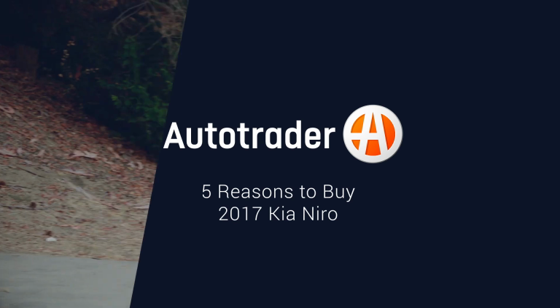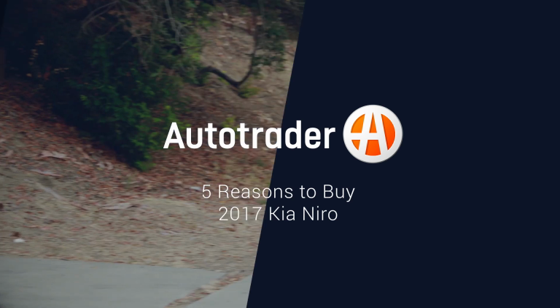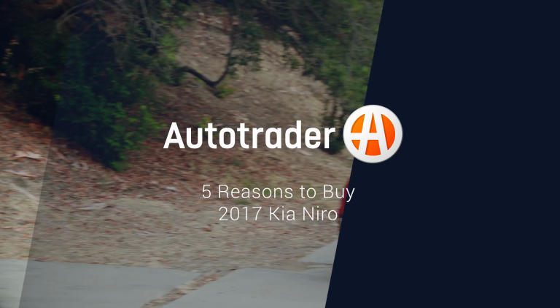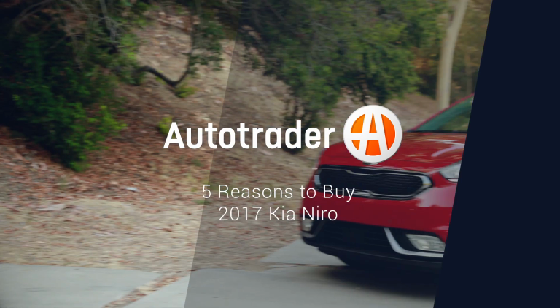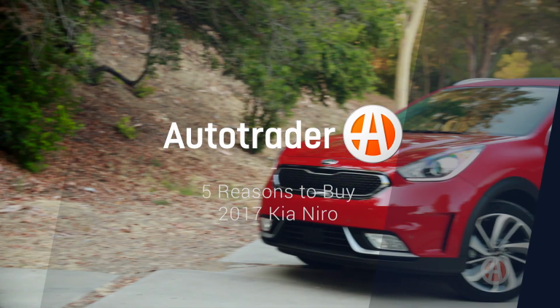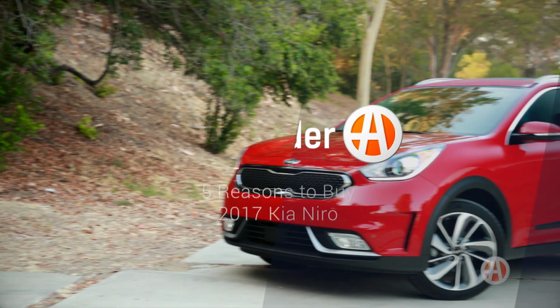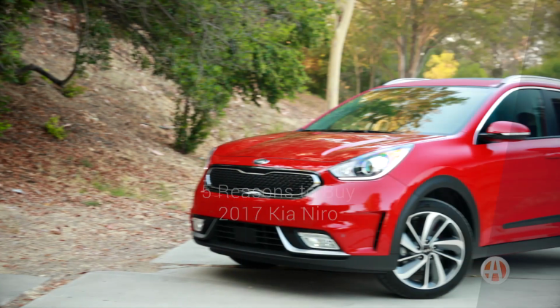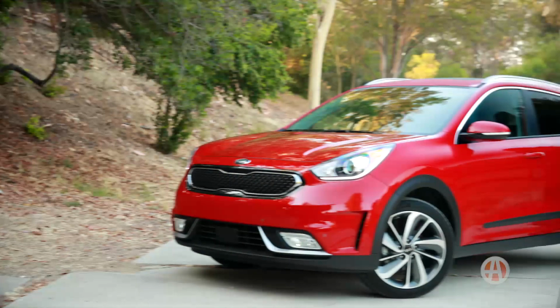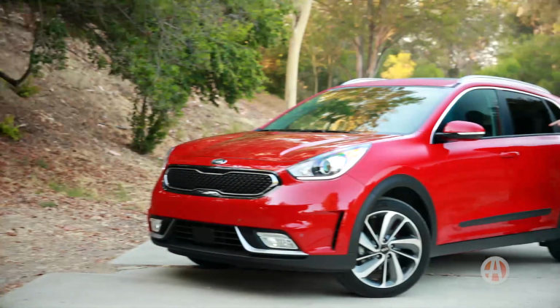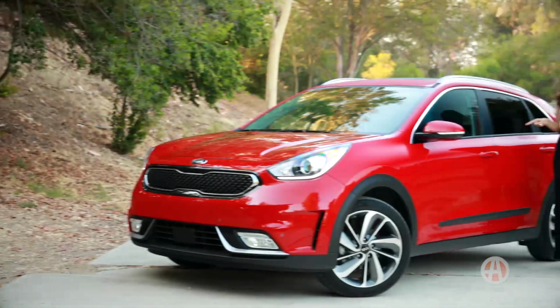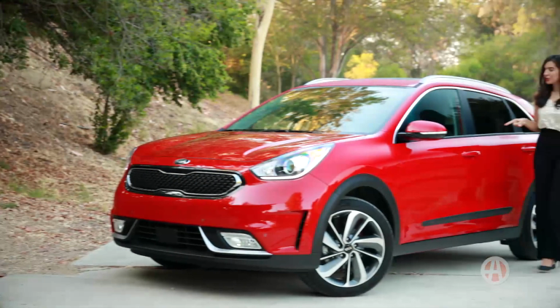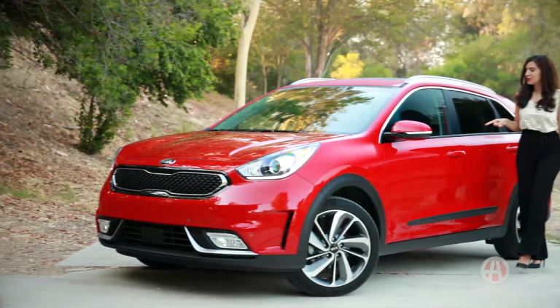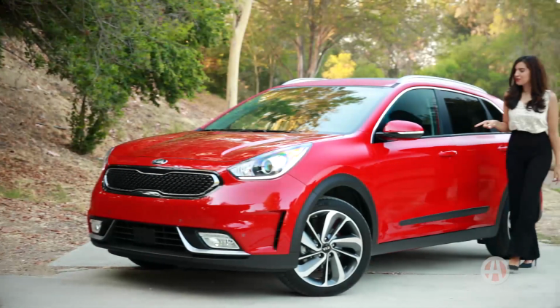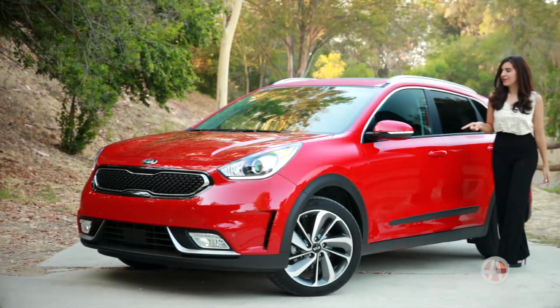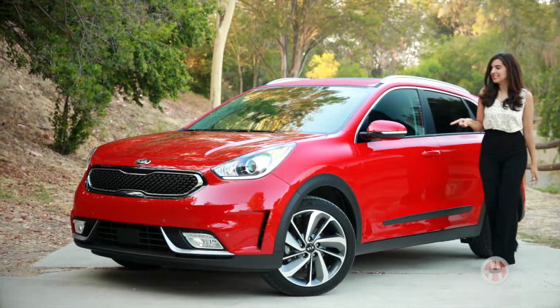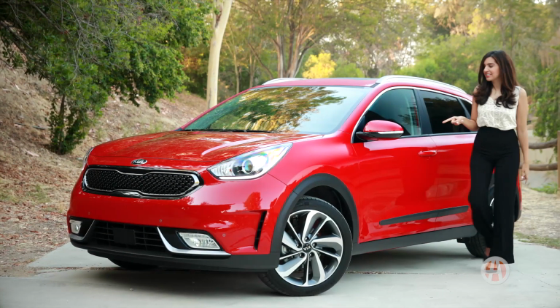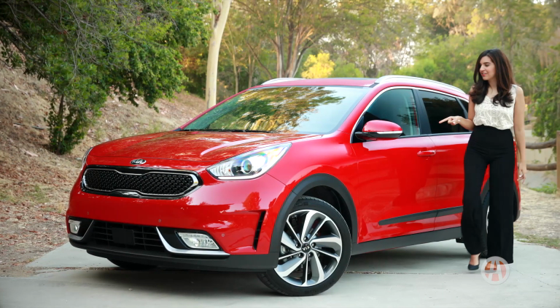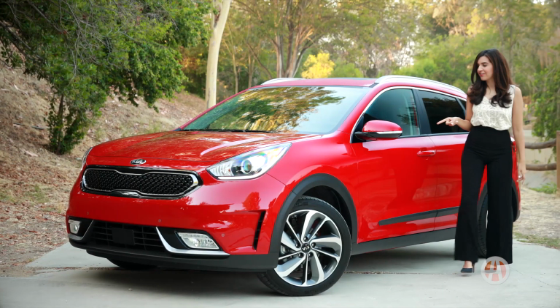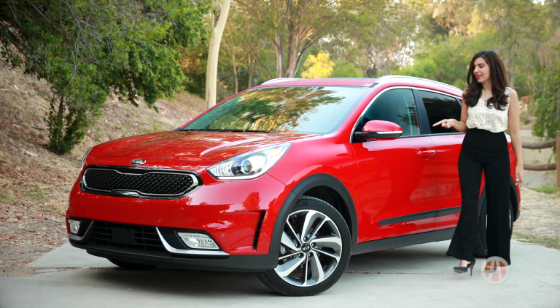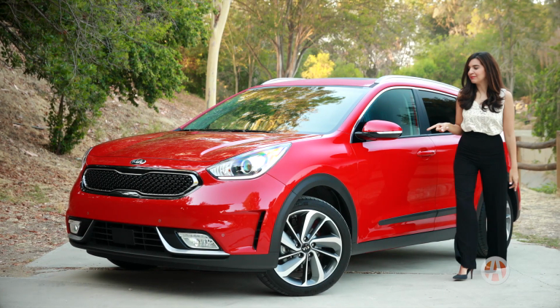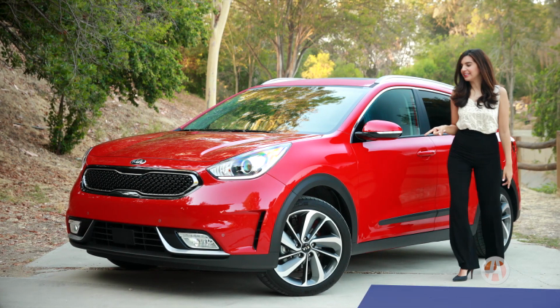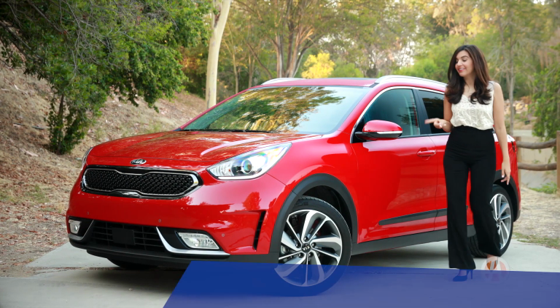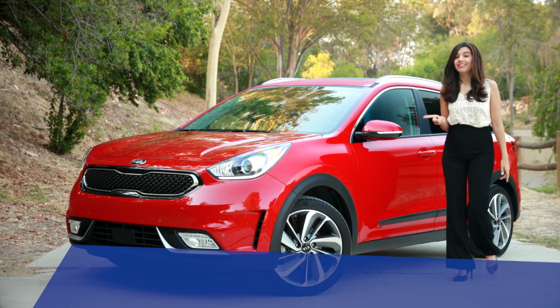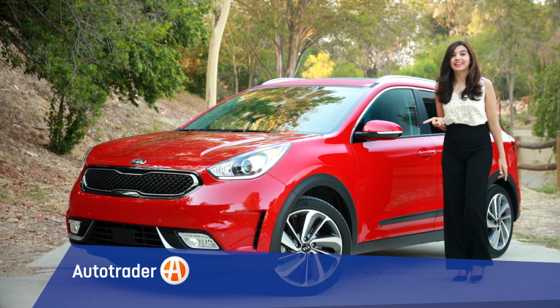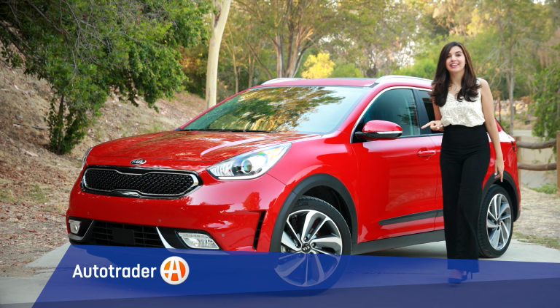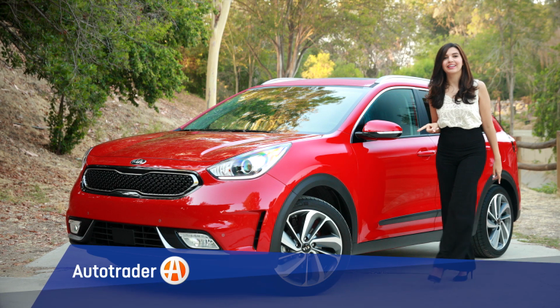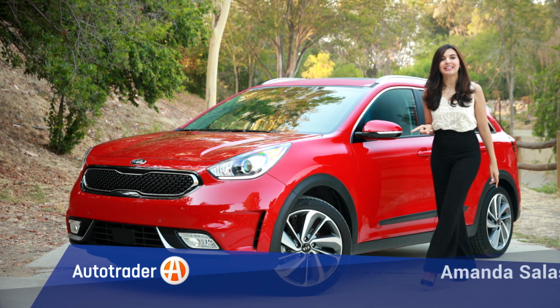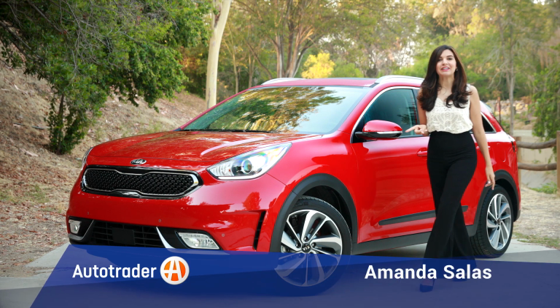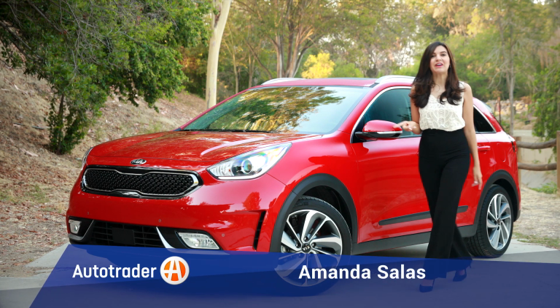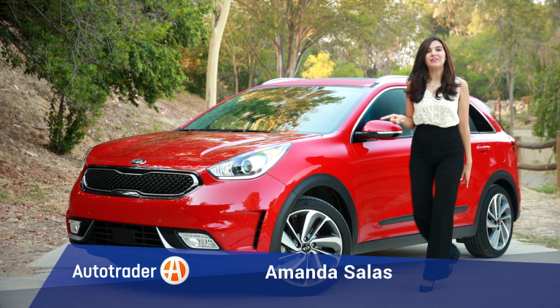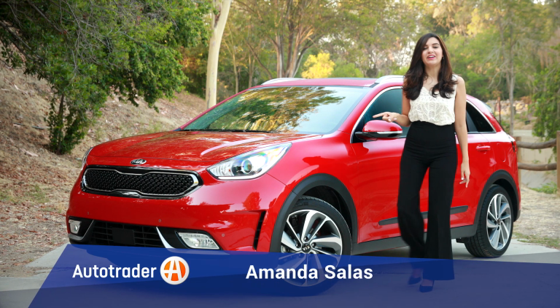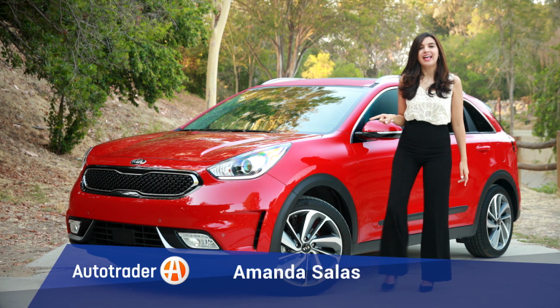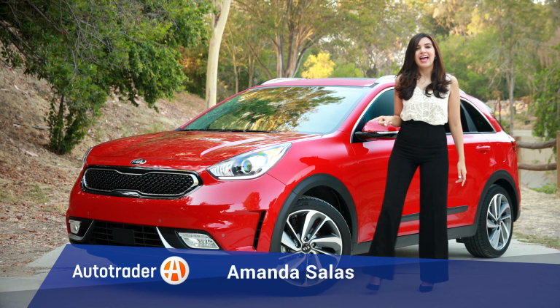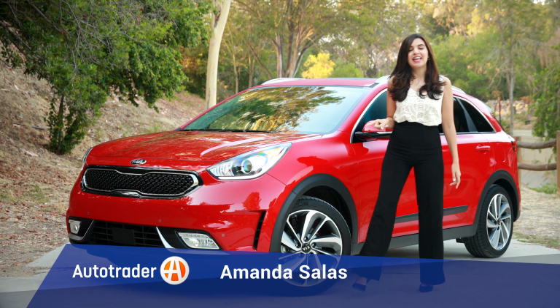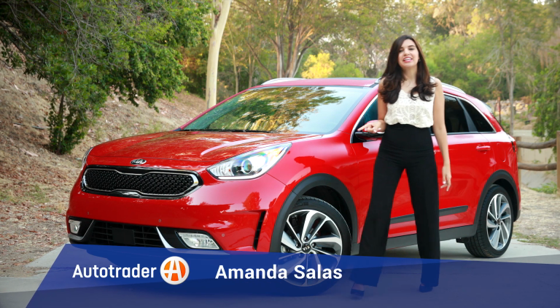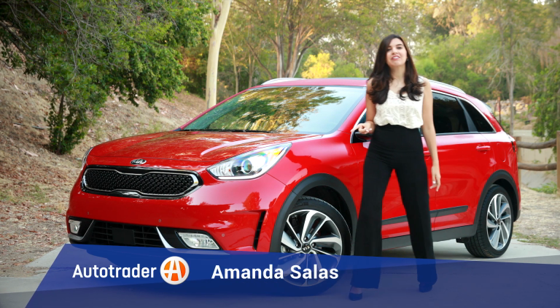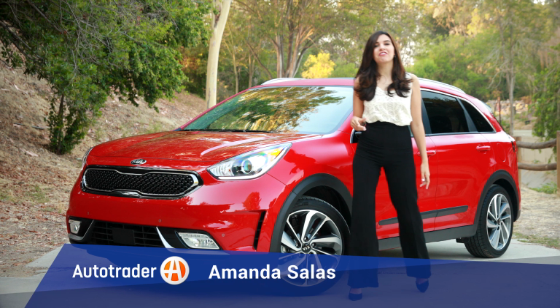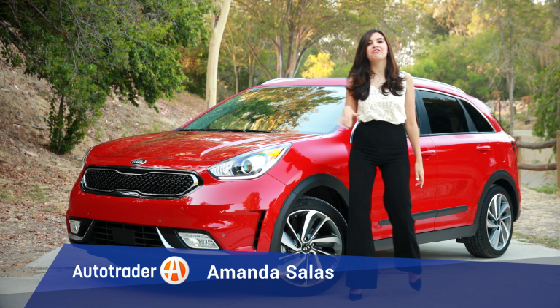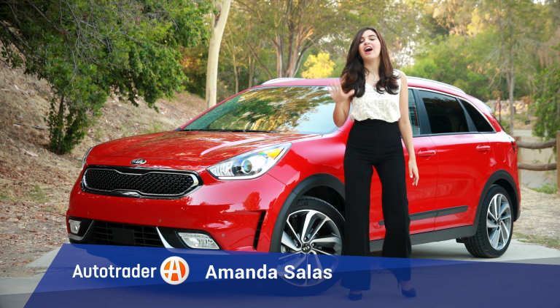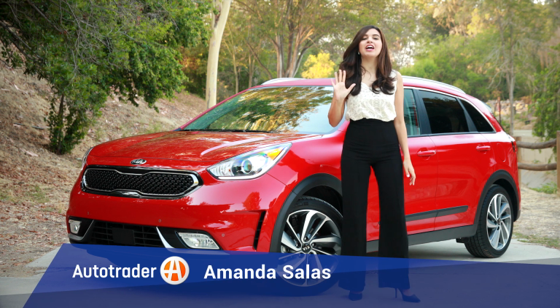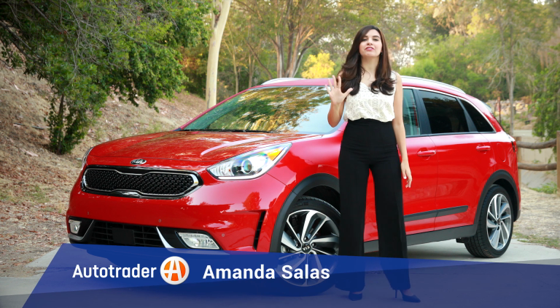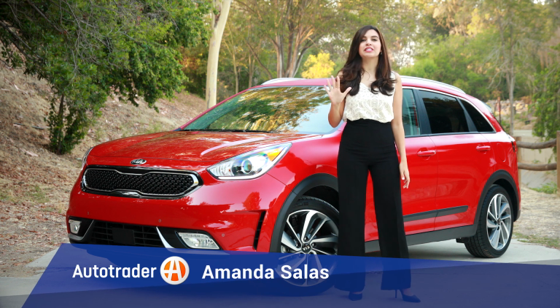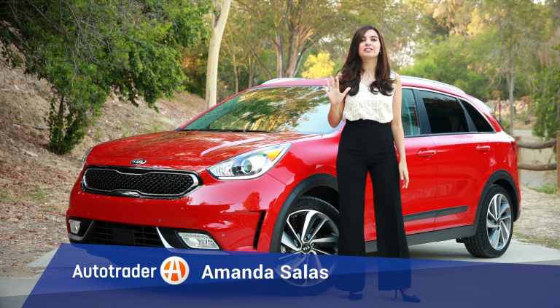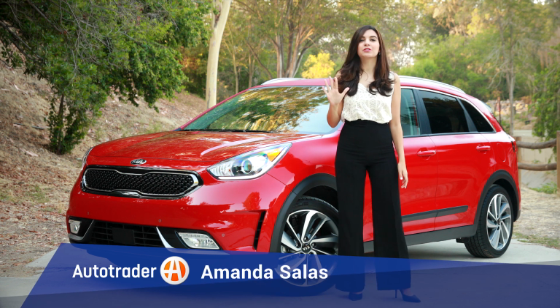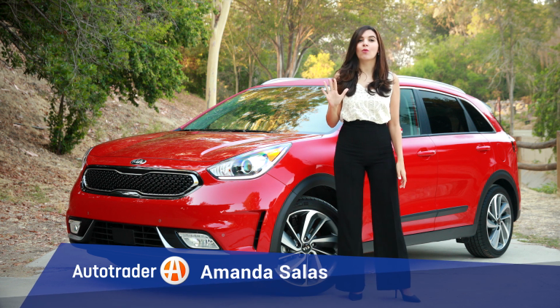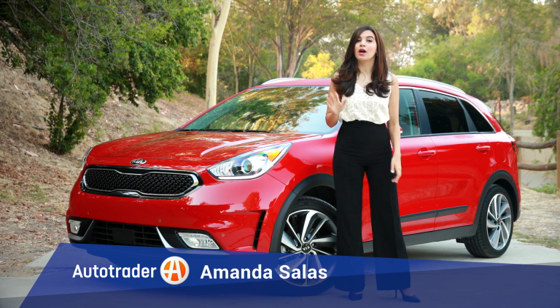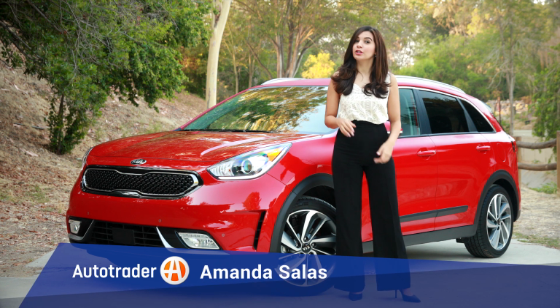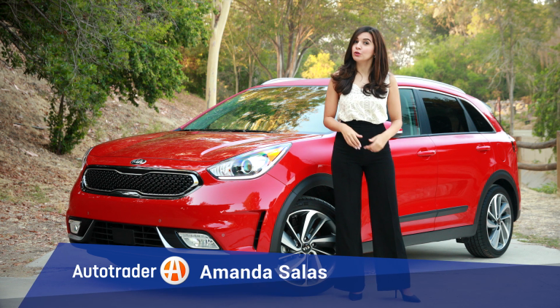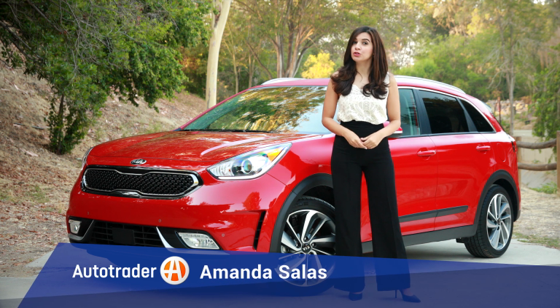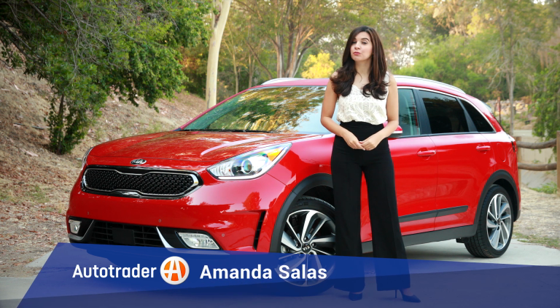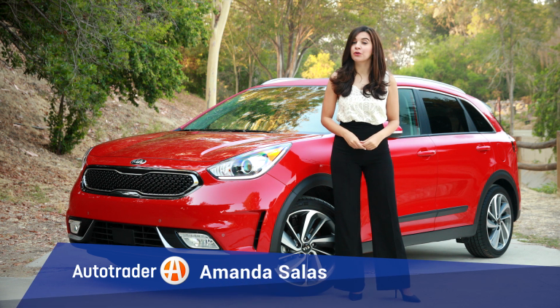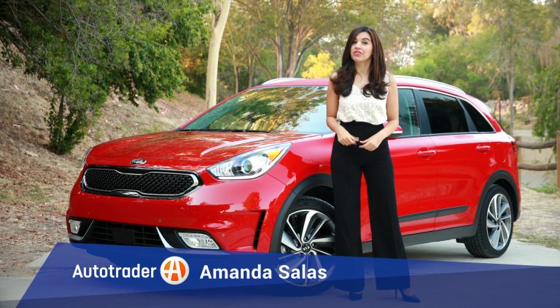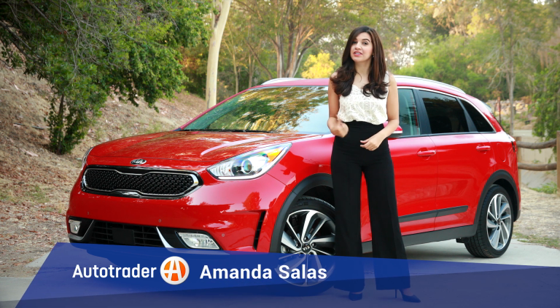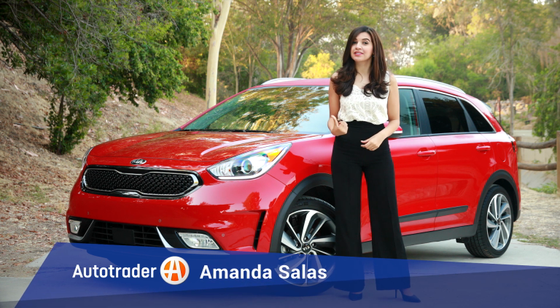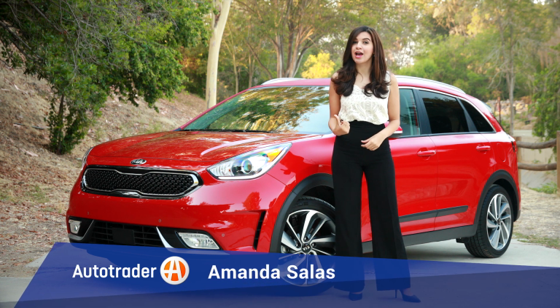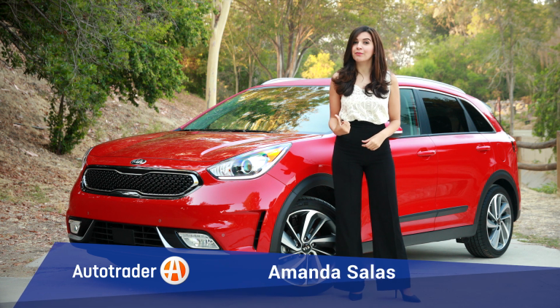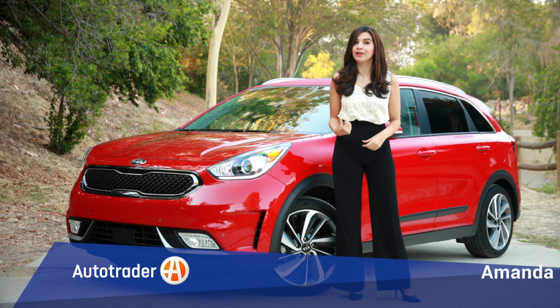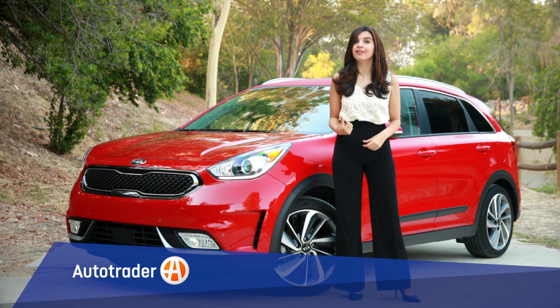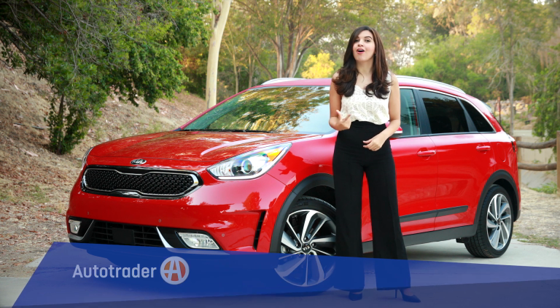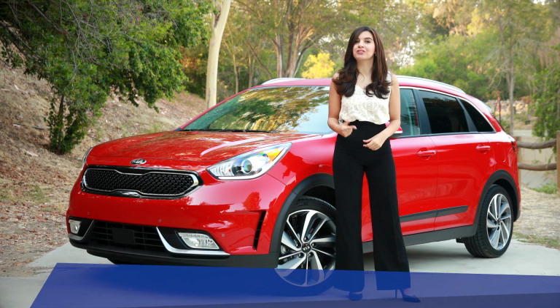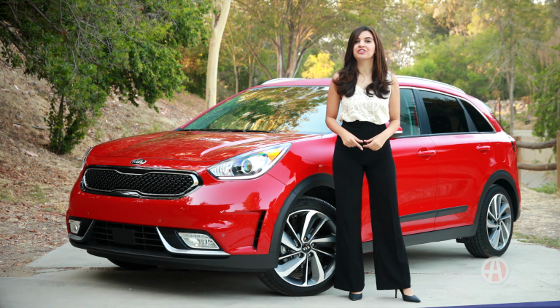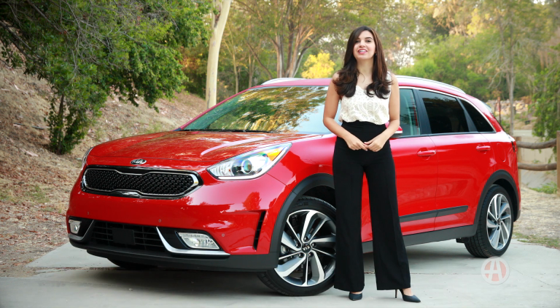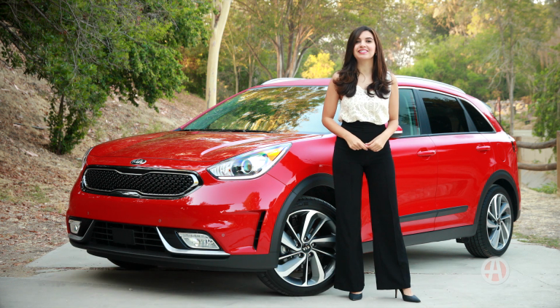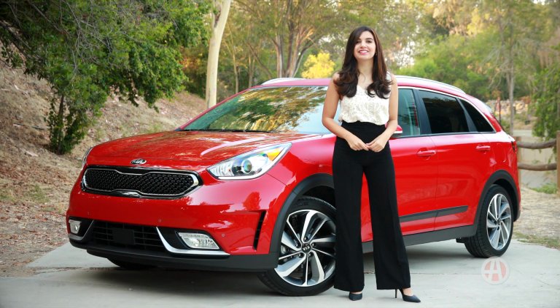Welcome a fresh new face to the family, the Kia Niro. Here are five reasons why you should put this hybrid on your list.